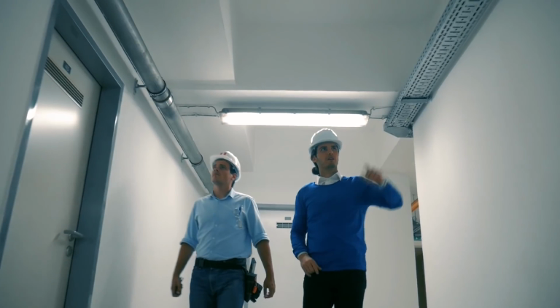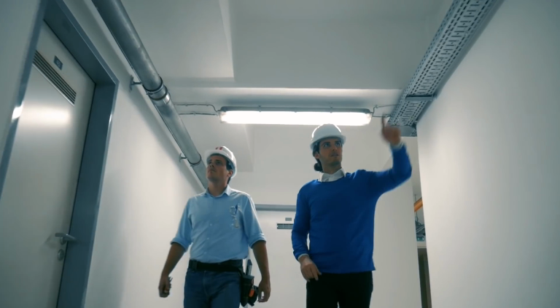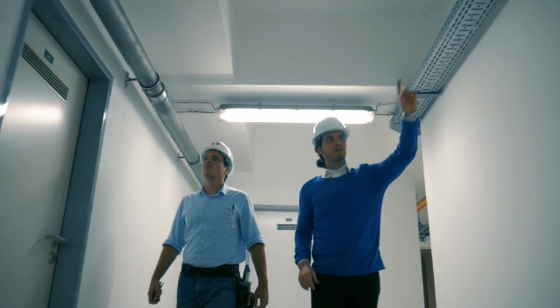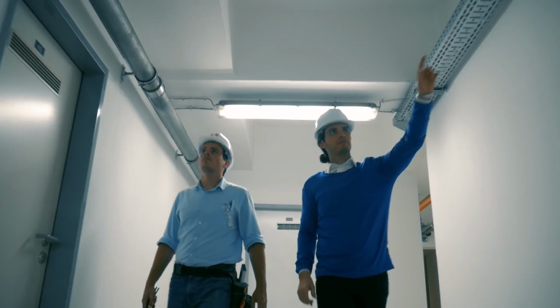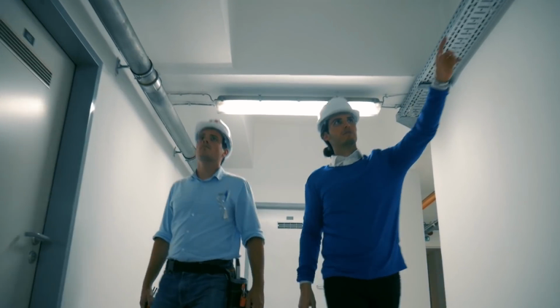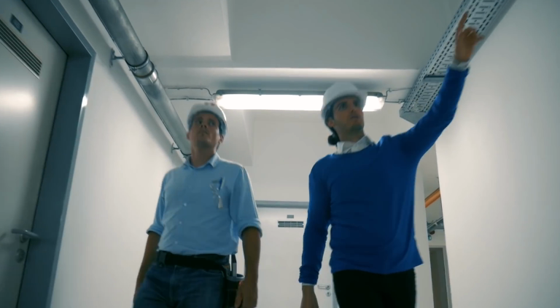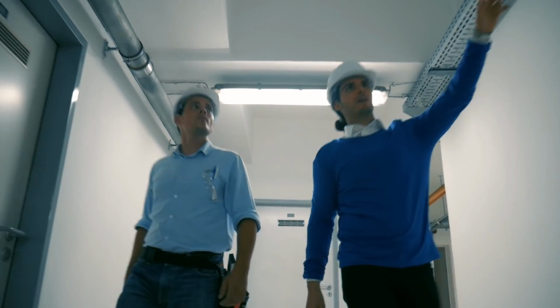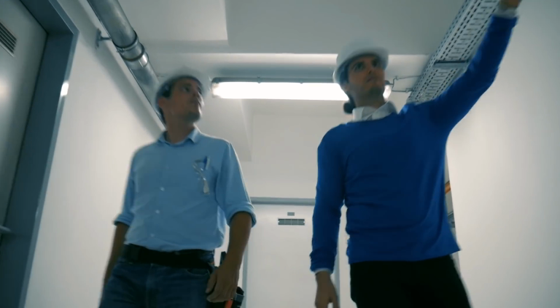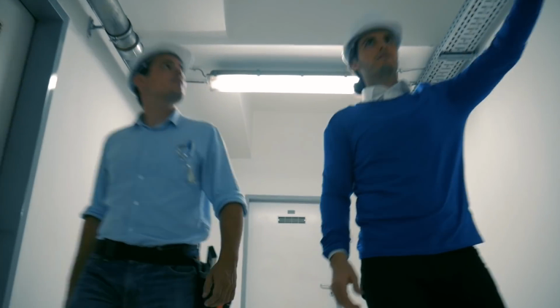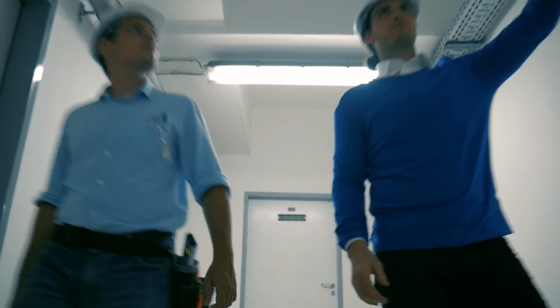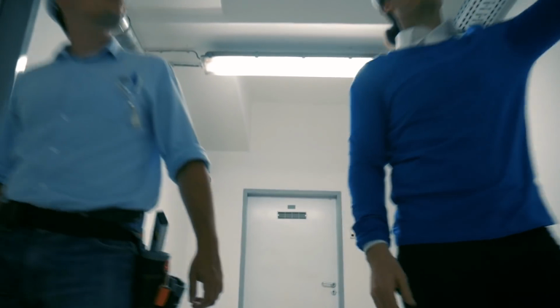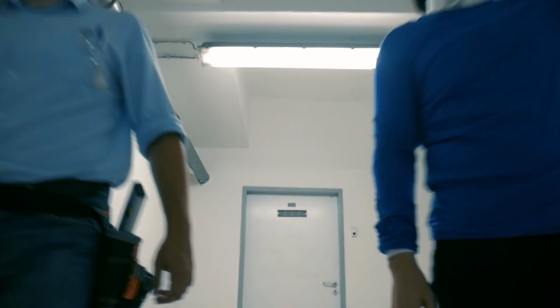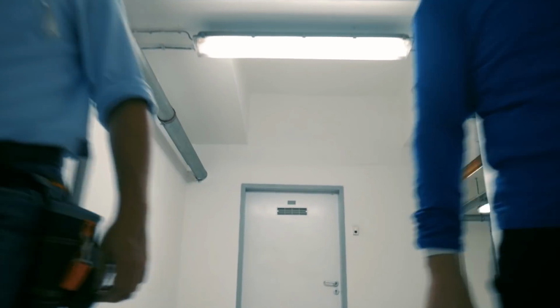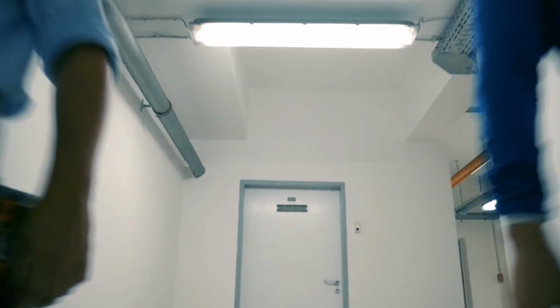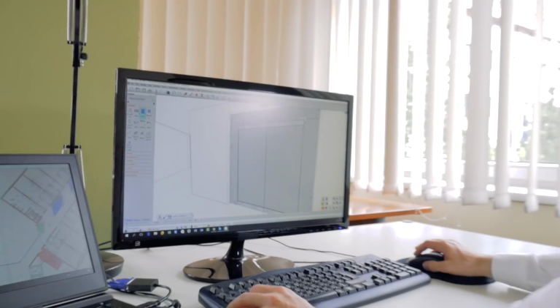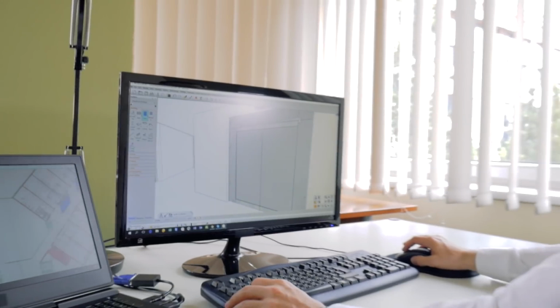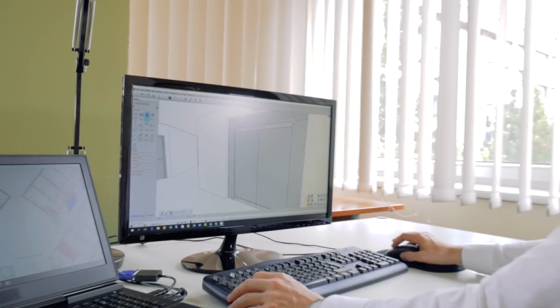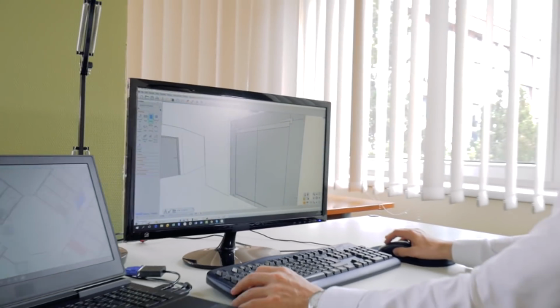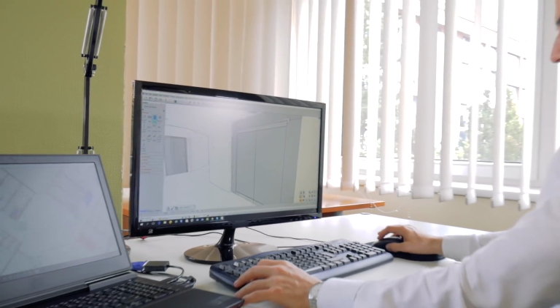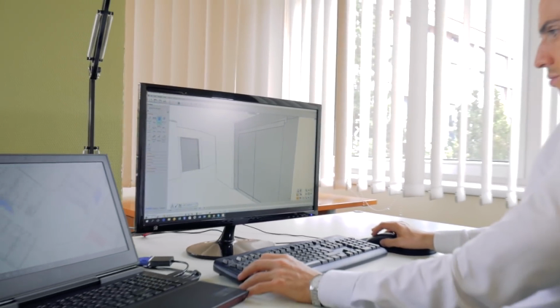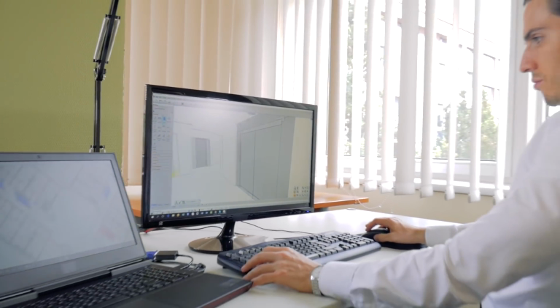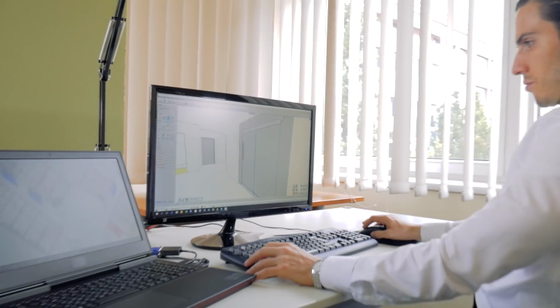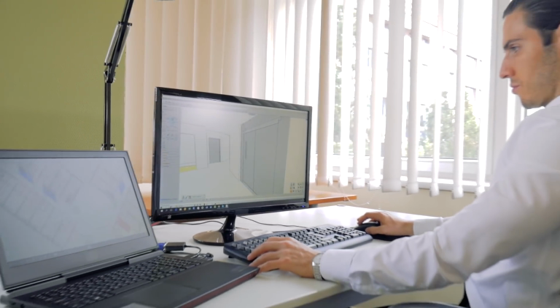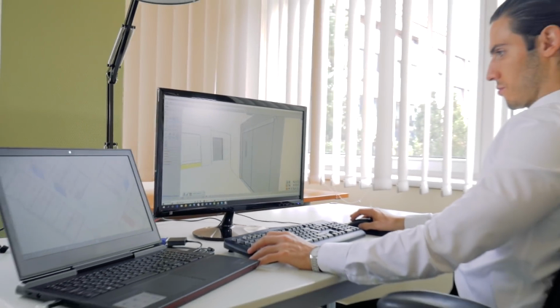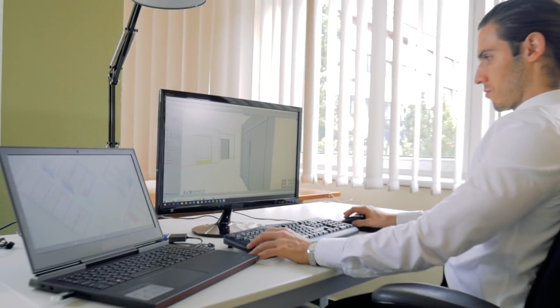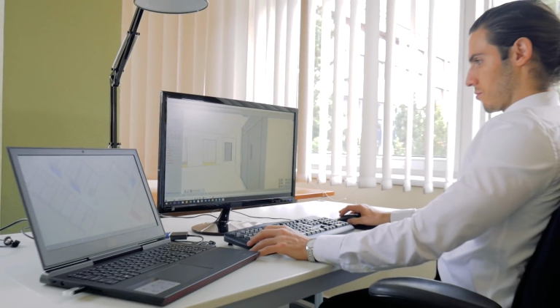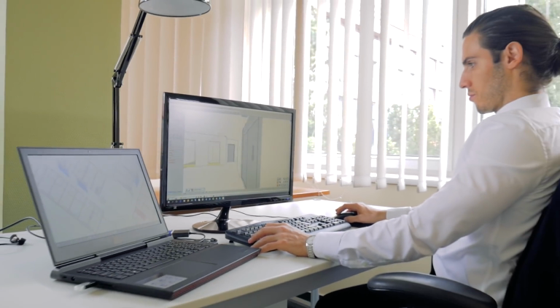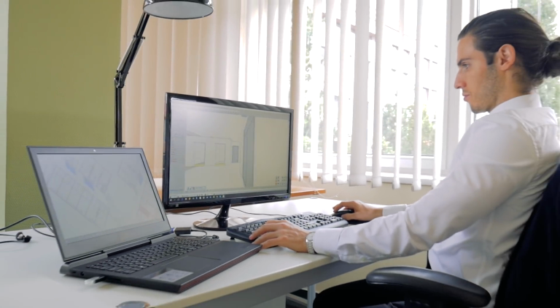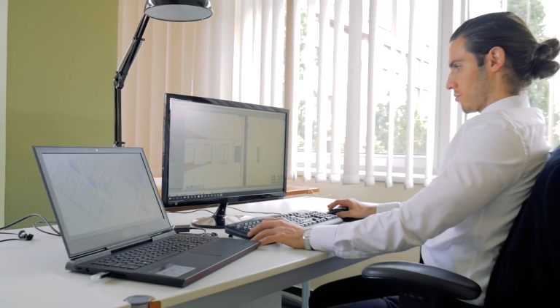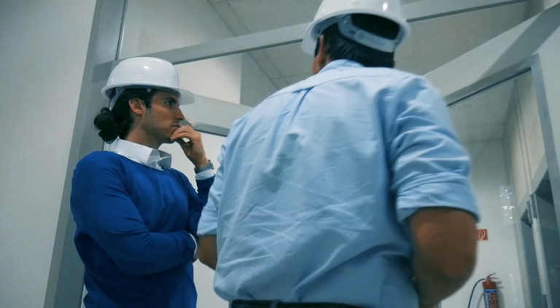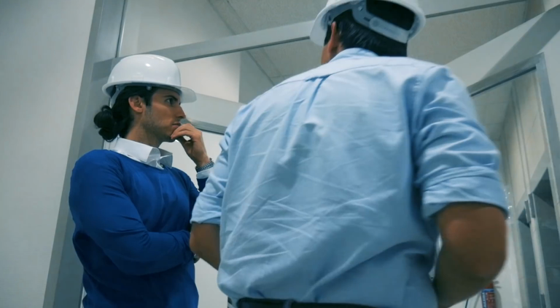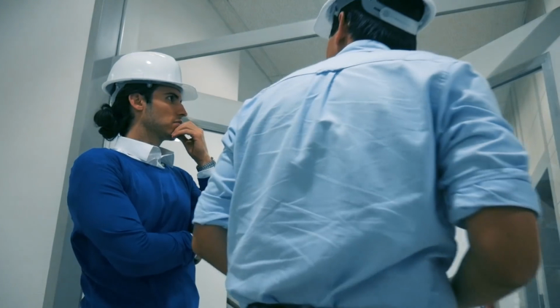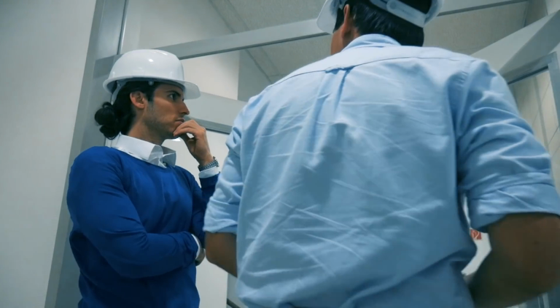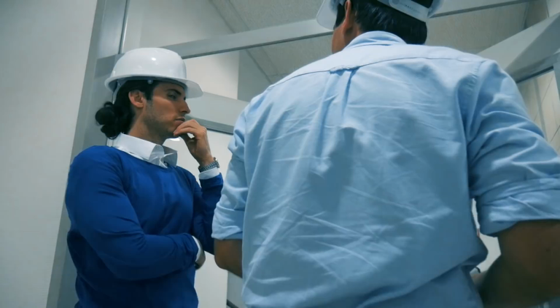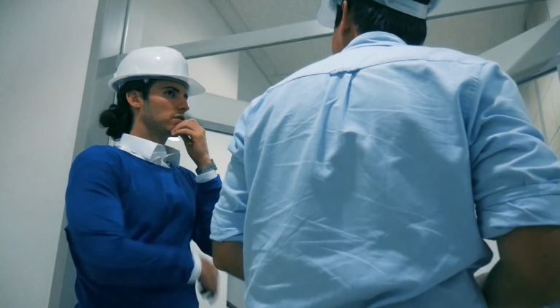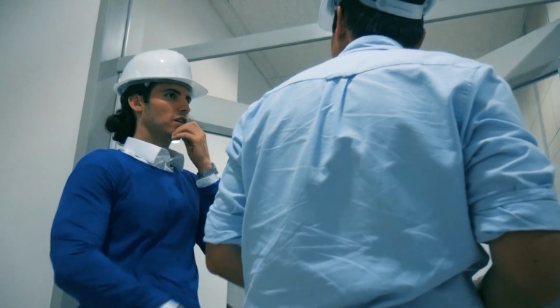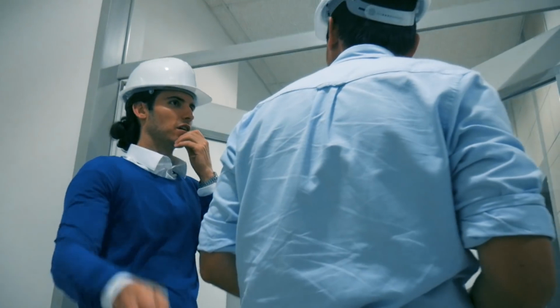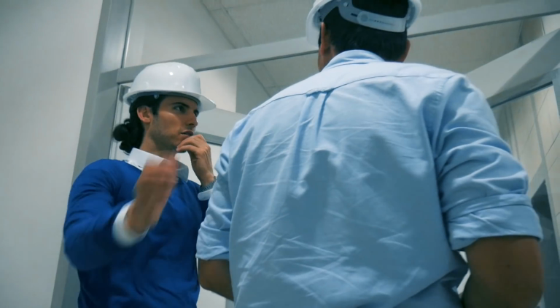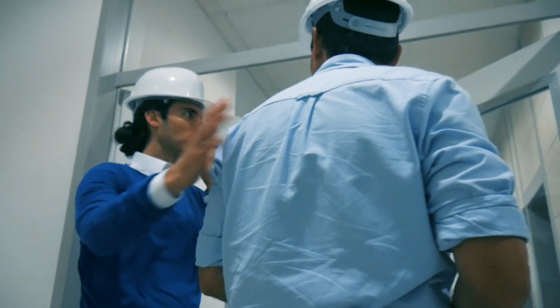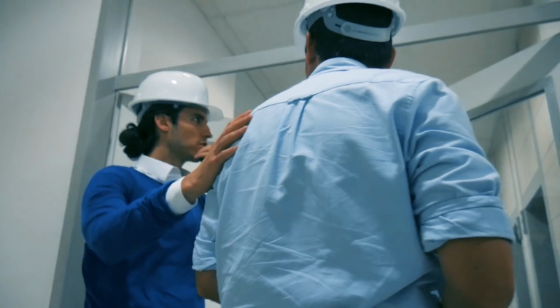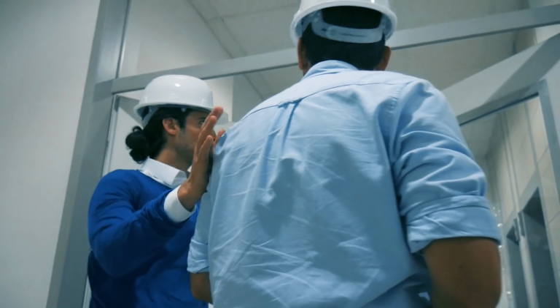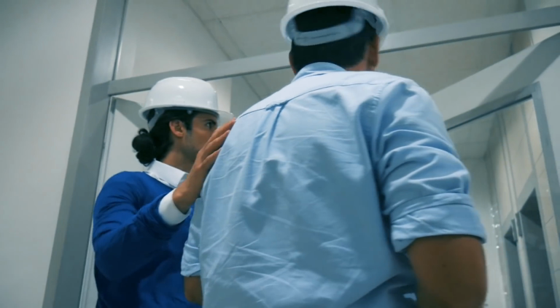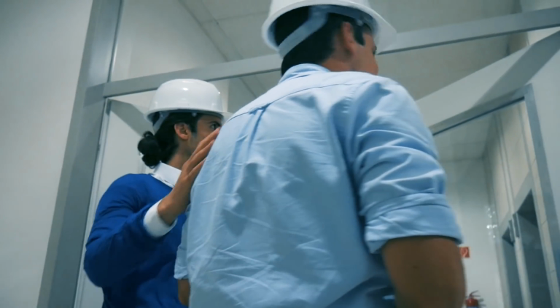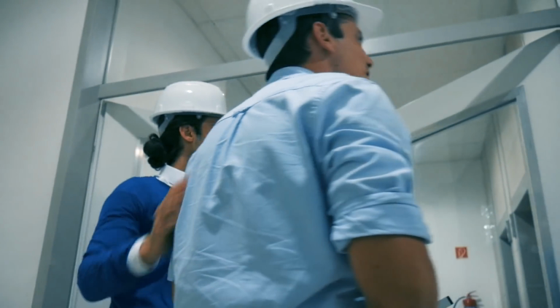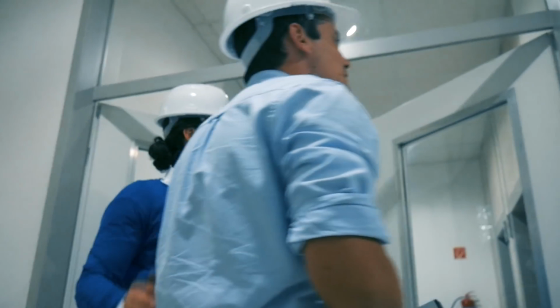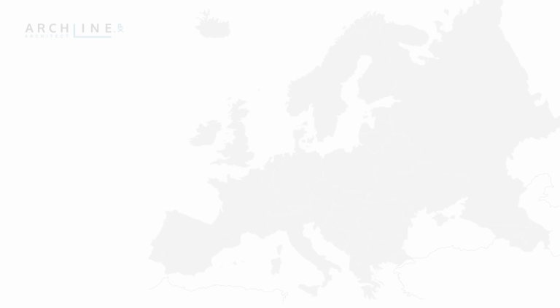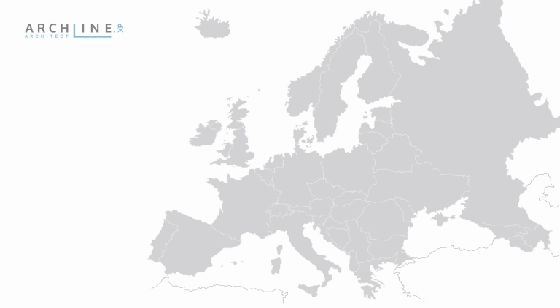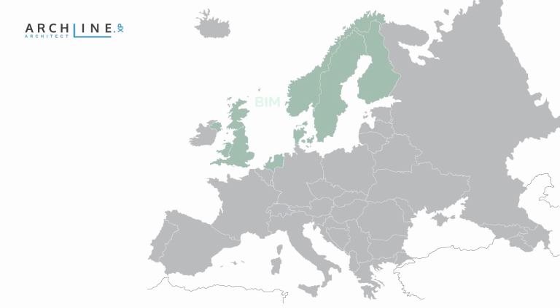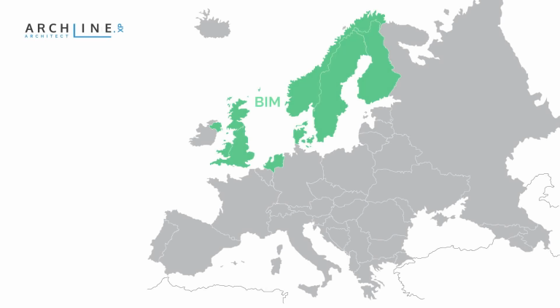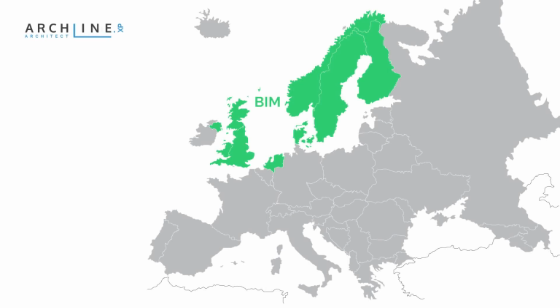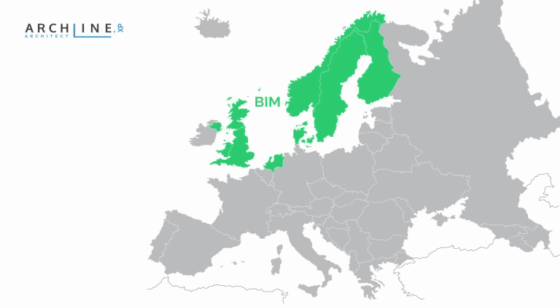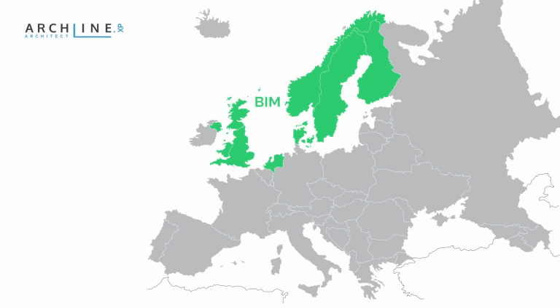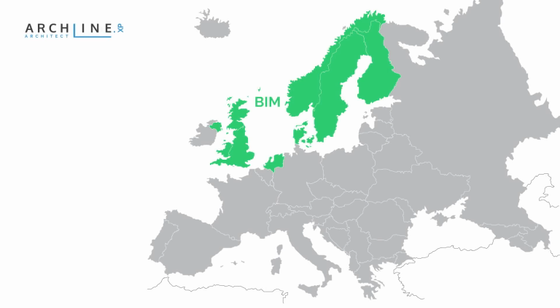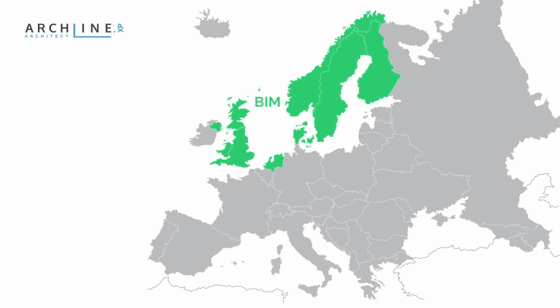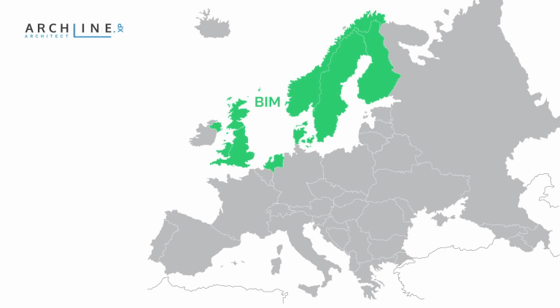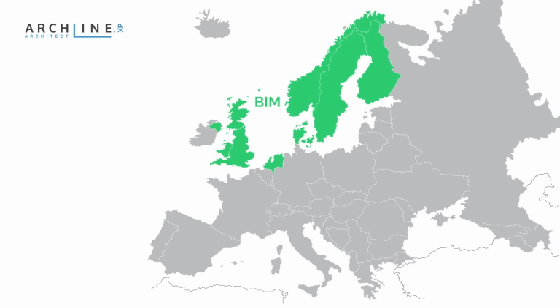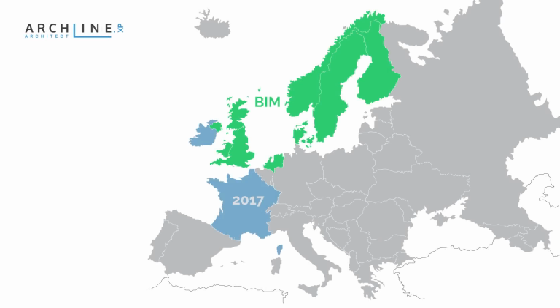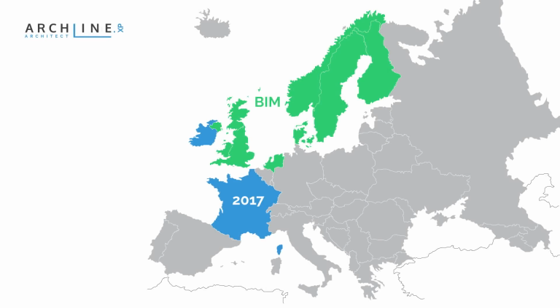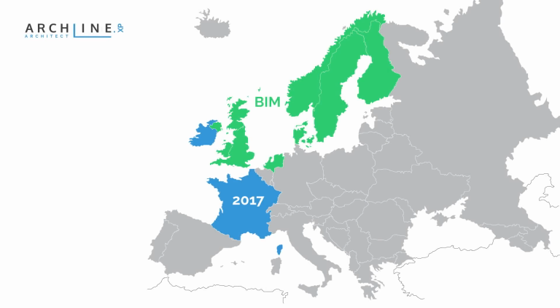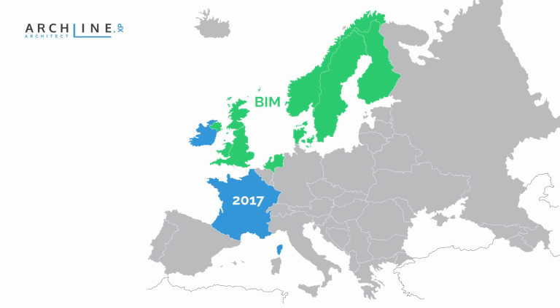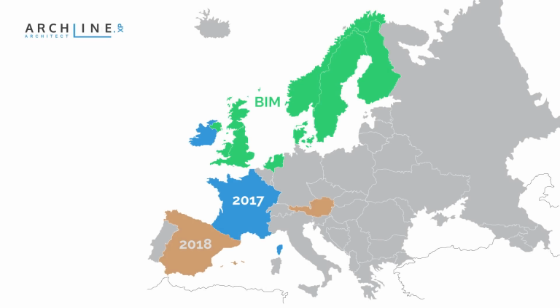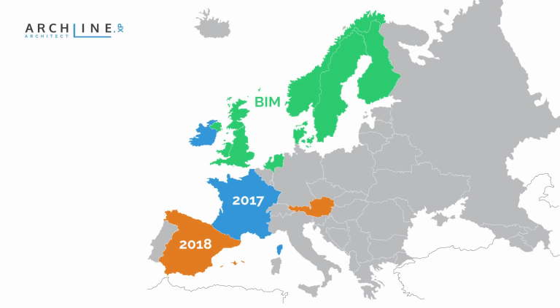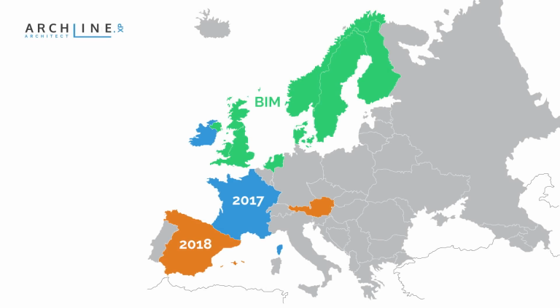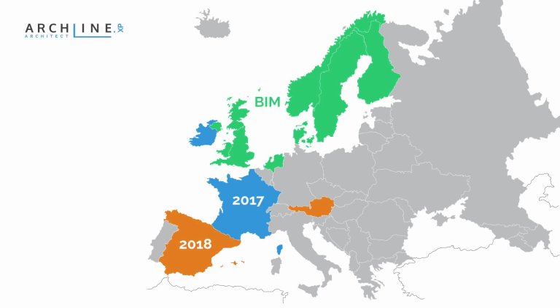Avoid misunderstandings. Use real products. Collaborate better than before. BIM is quickly becoming the standard.